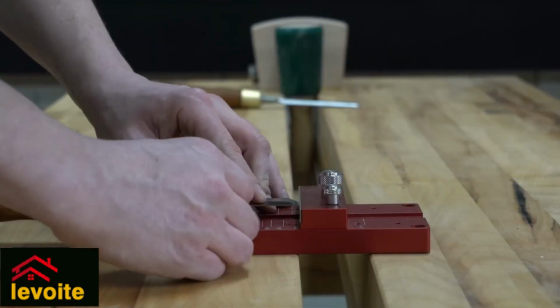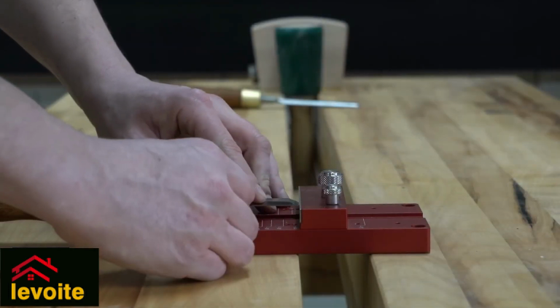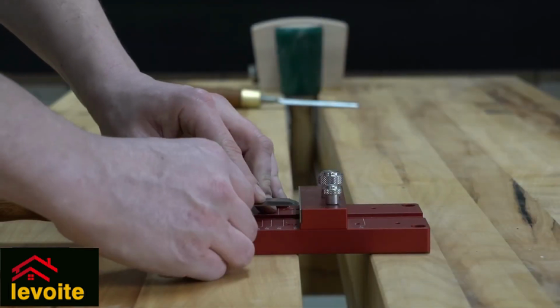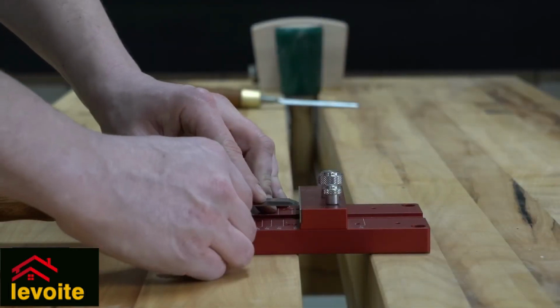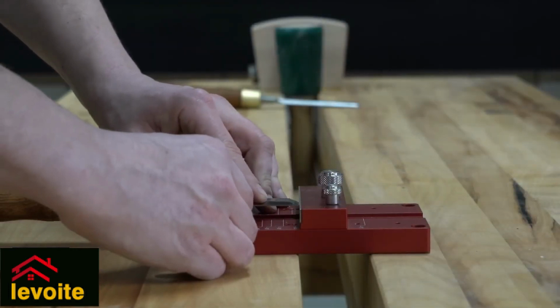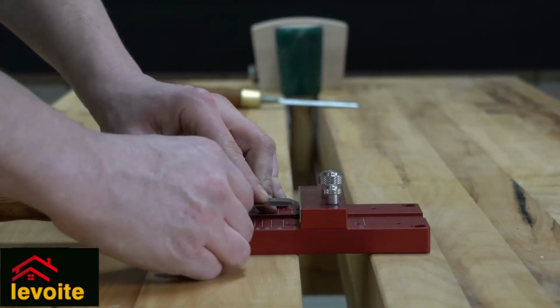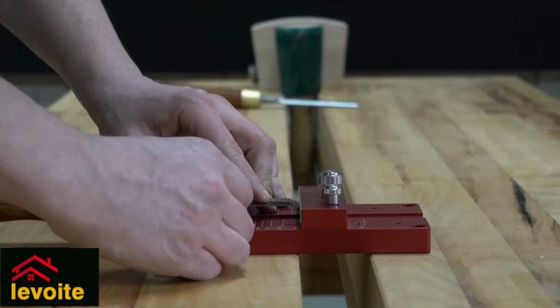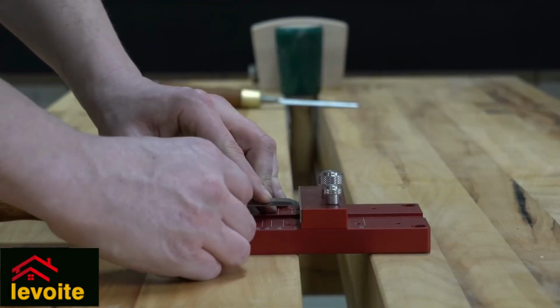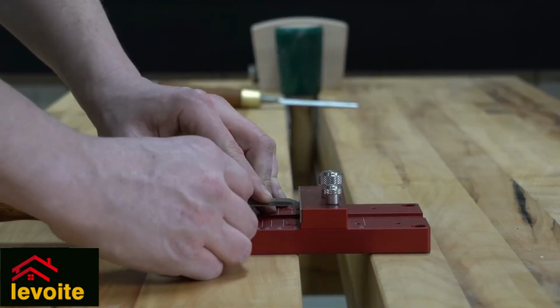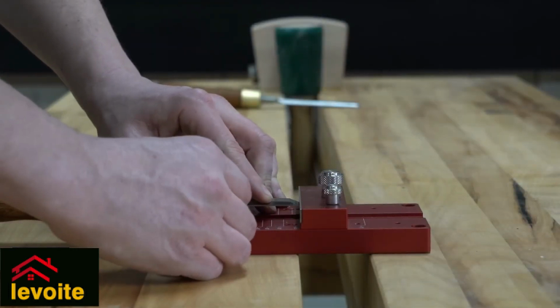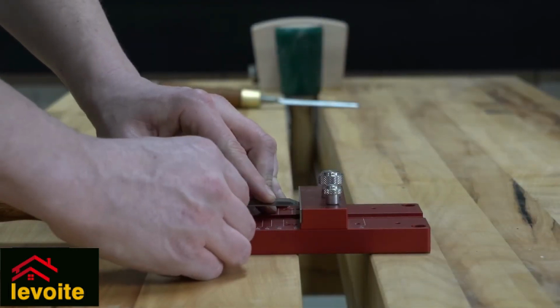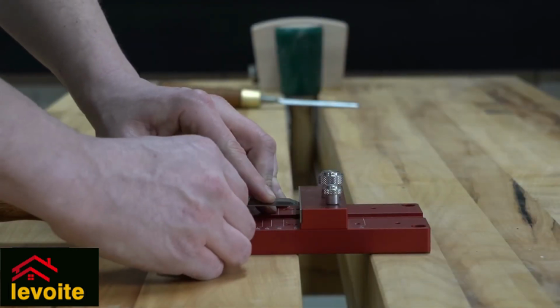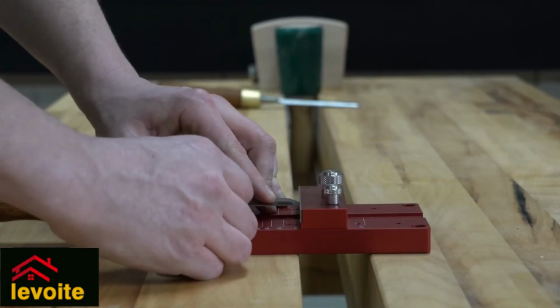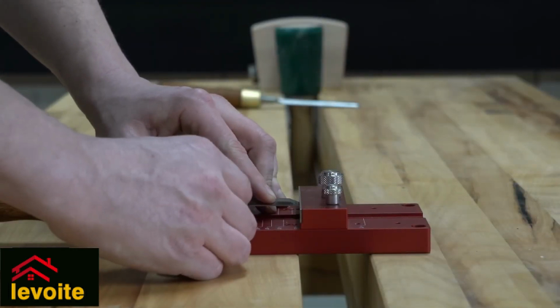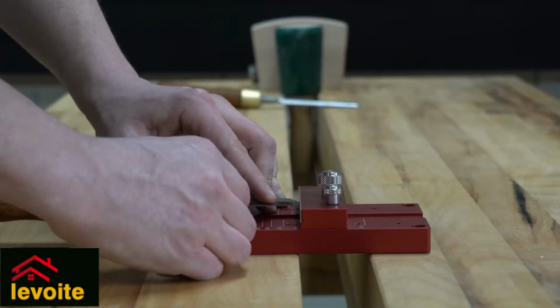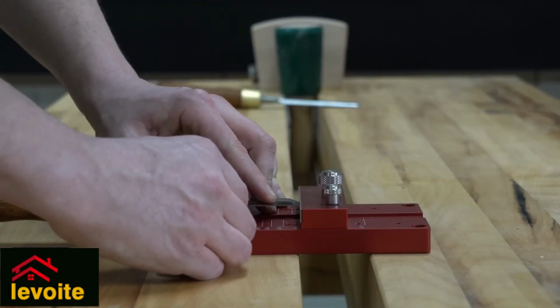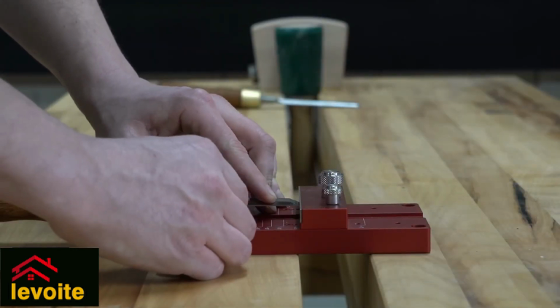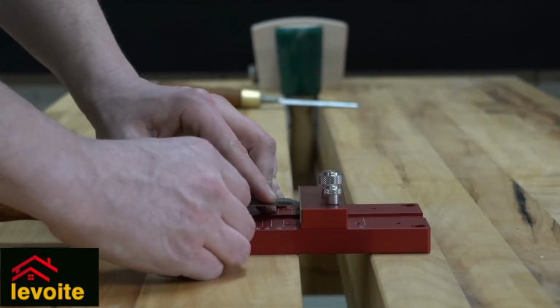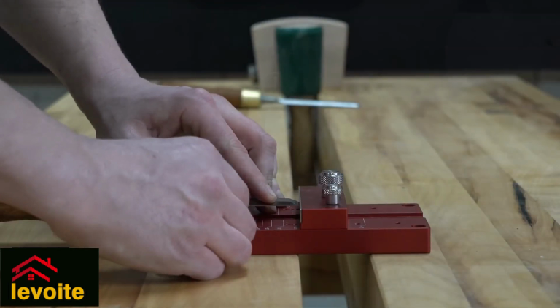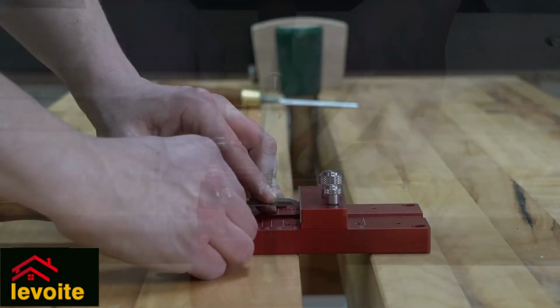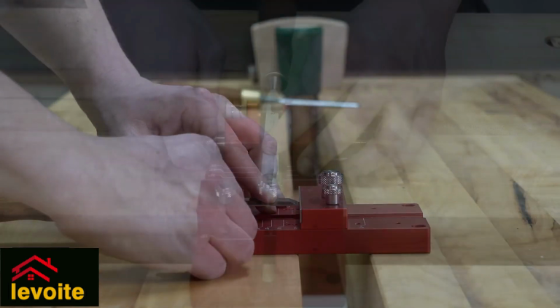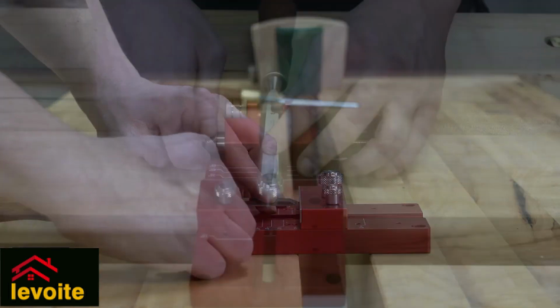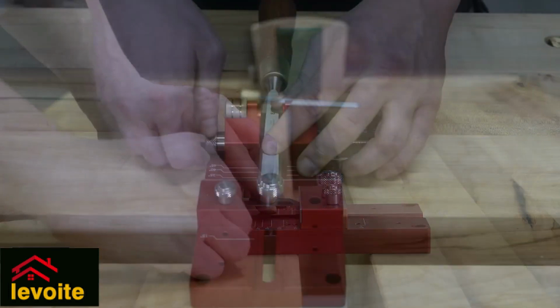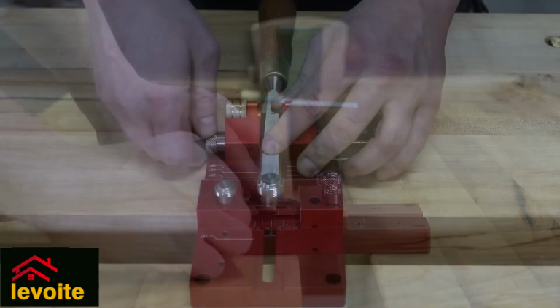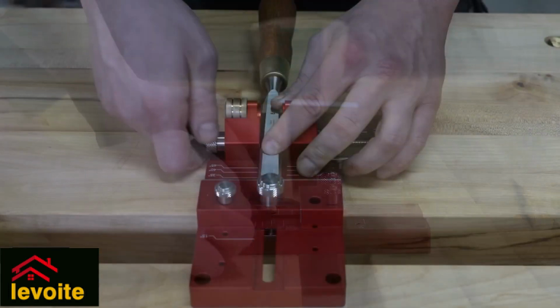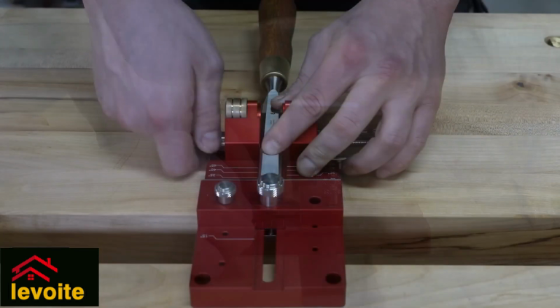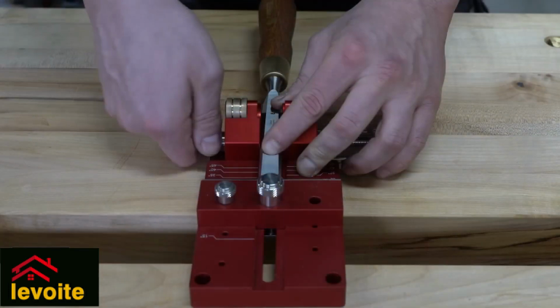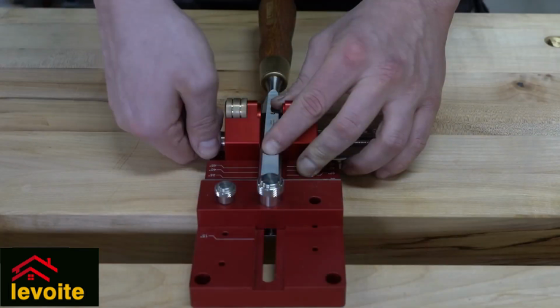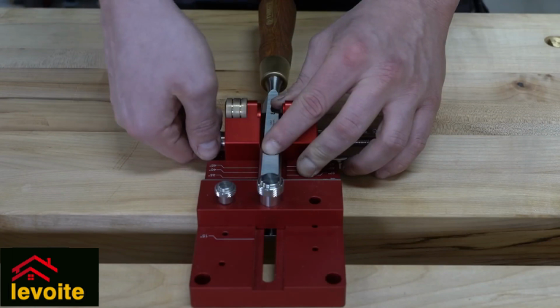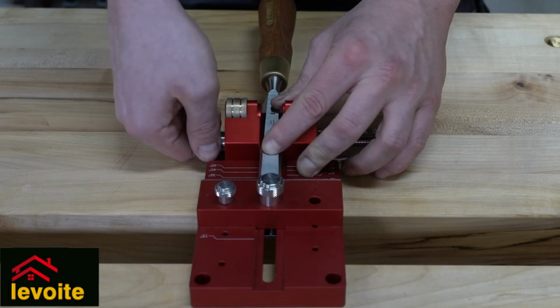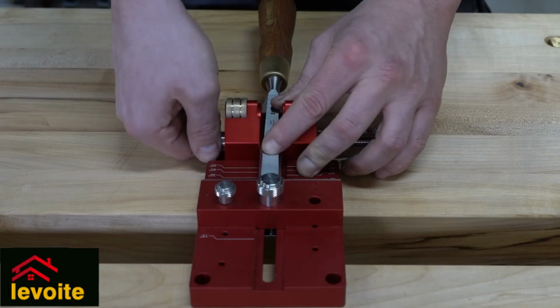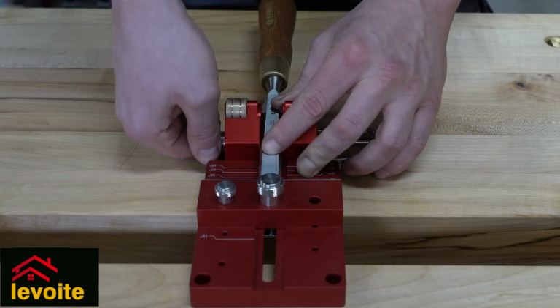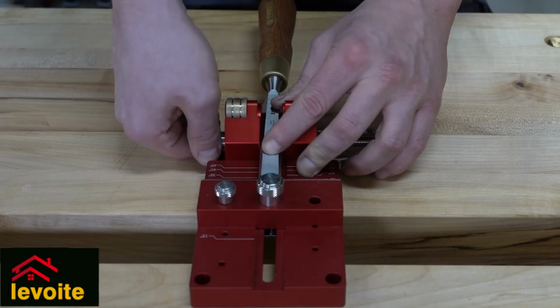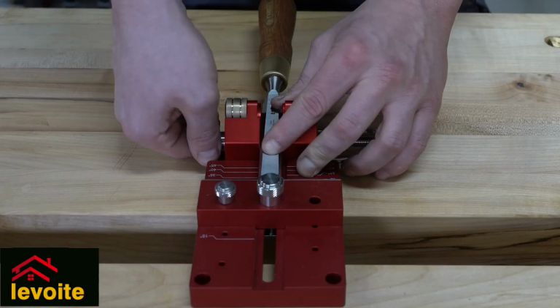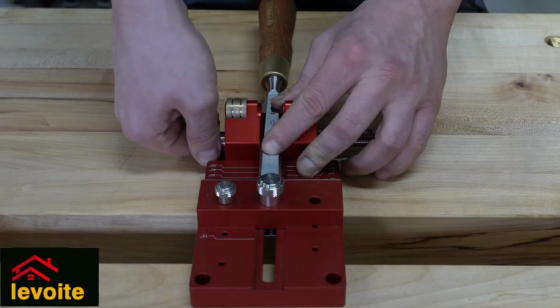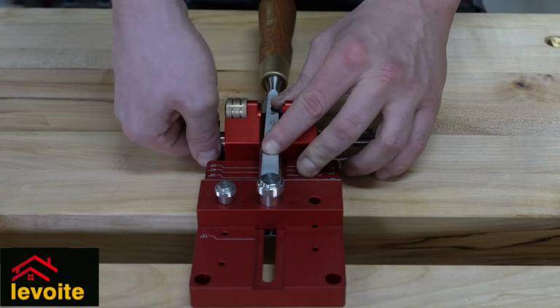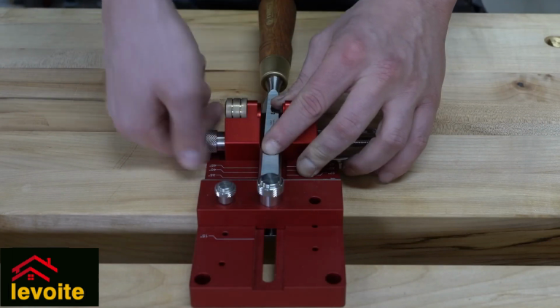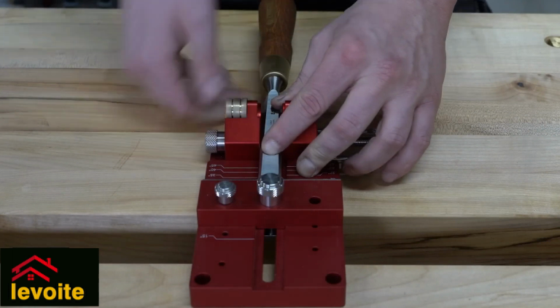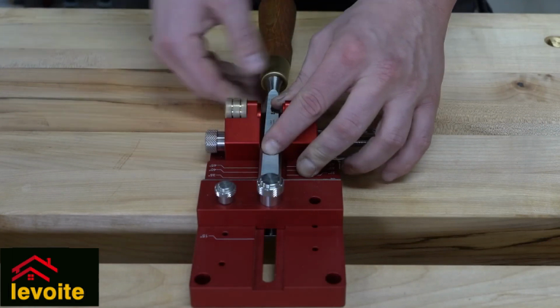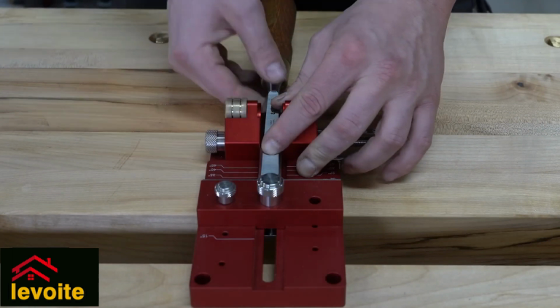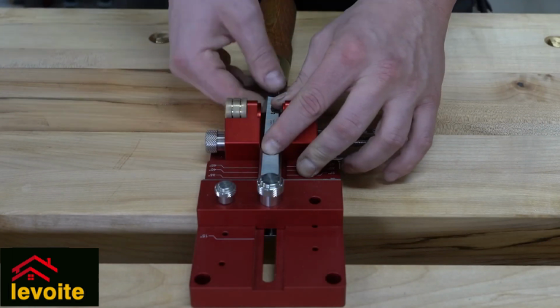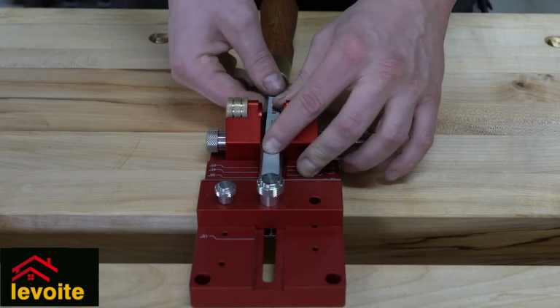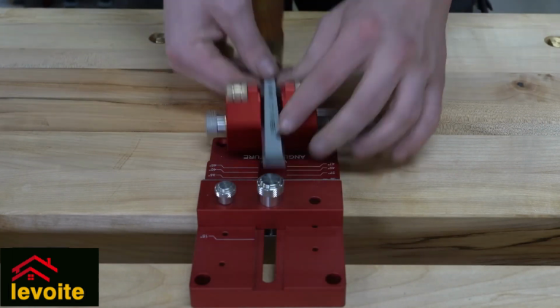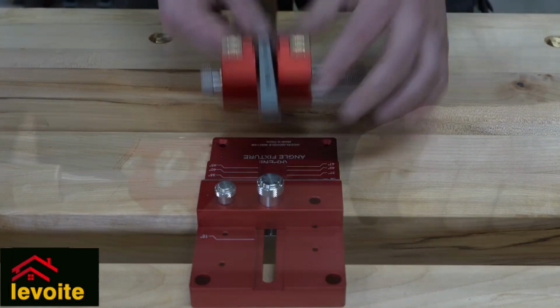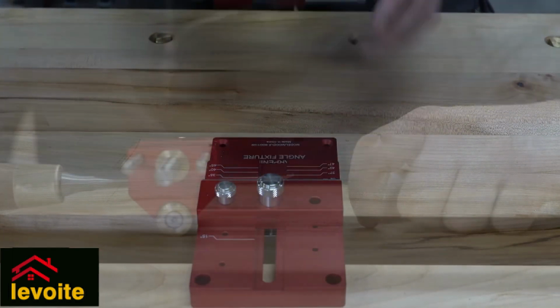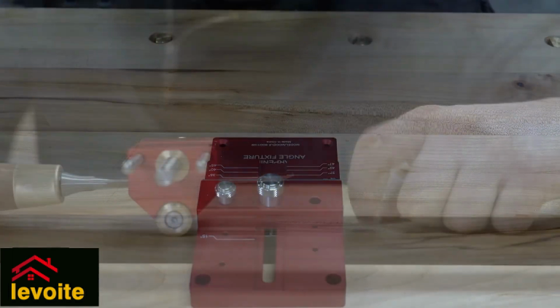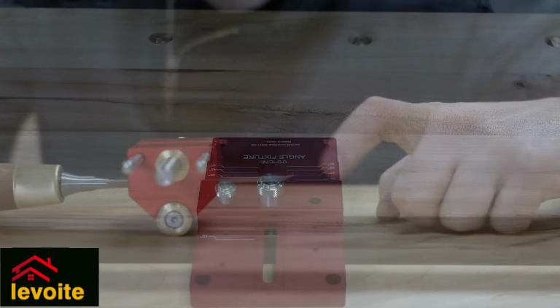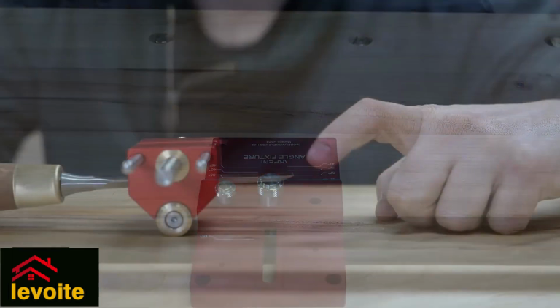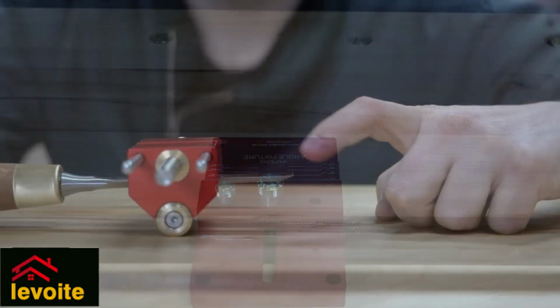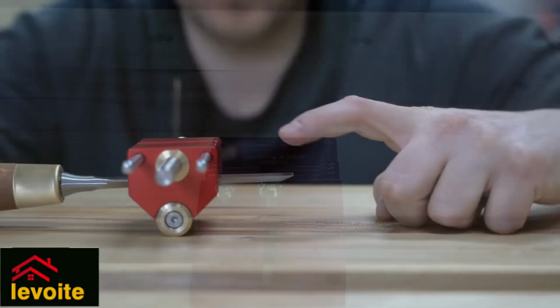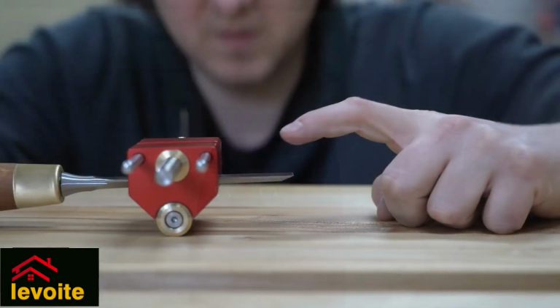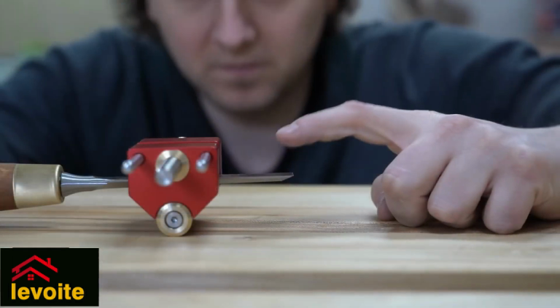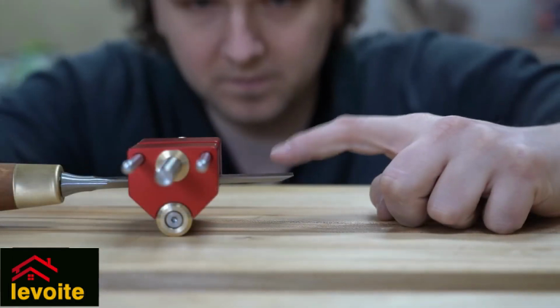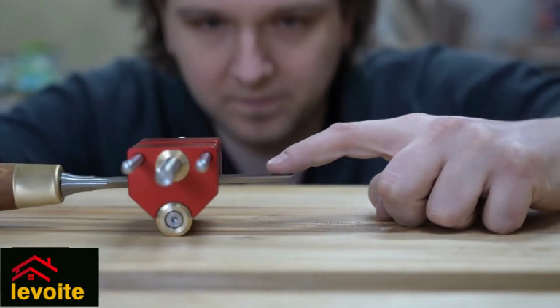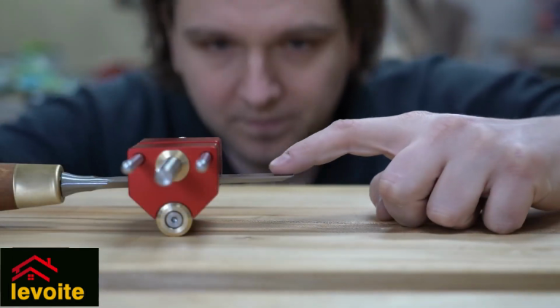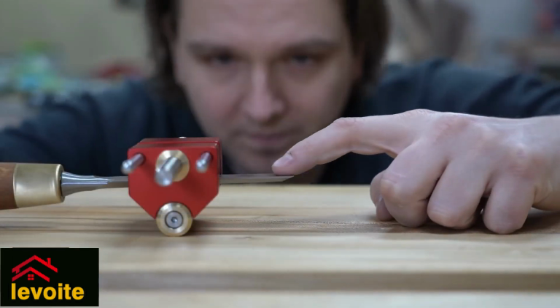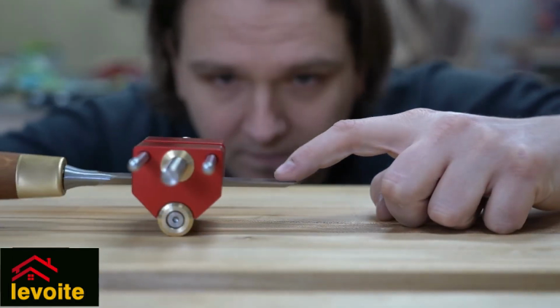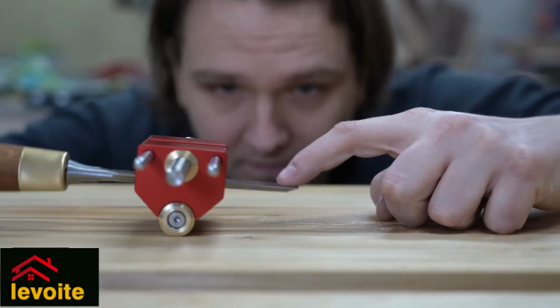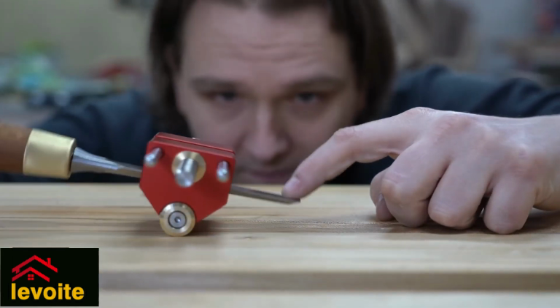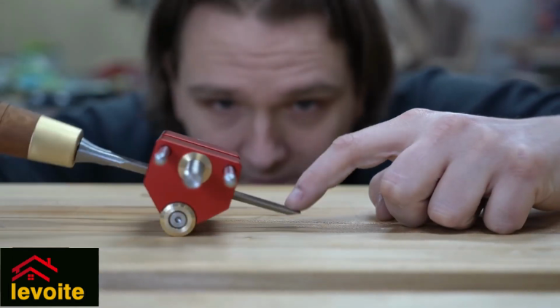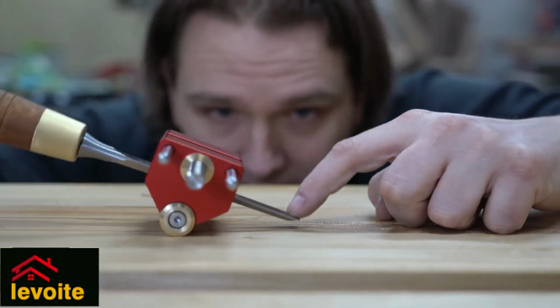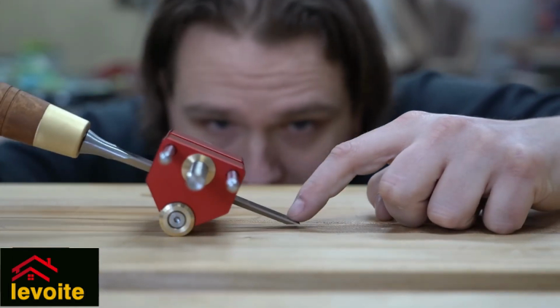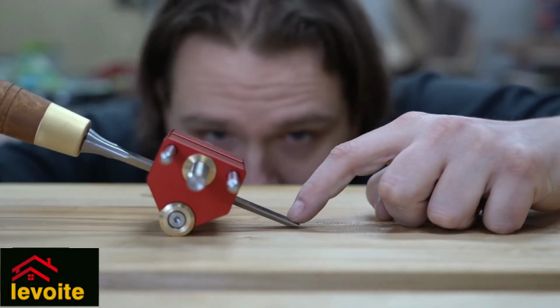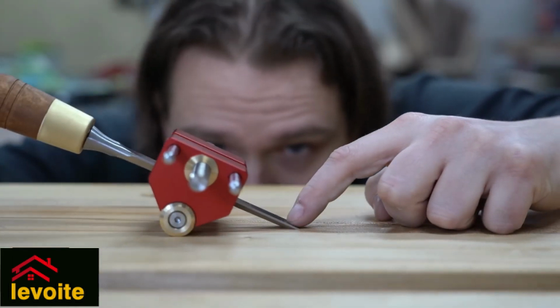This is a very straightforward method to place your chisels at the correct angle, and it works perfectly — it is repeatable and very accurate.